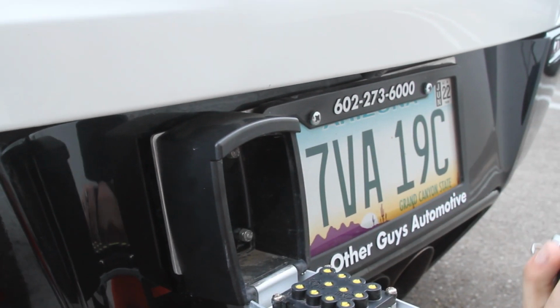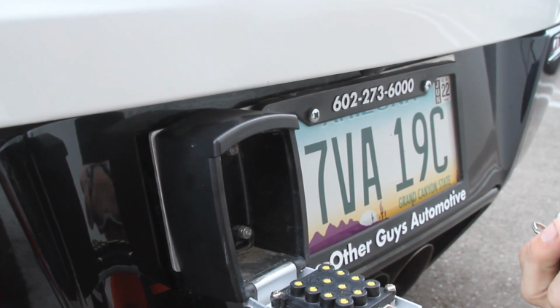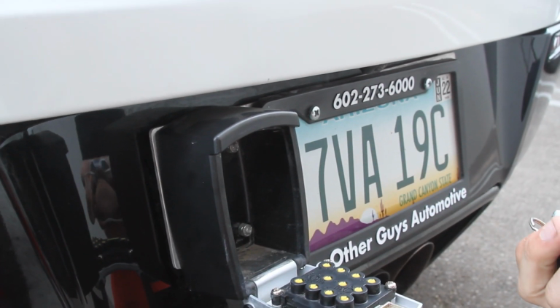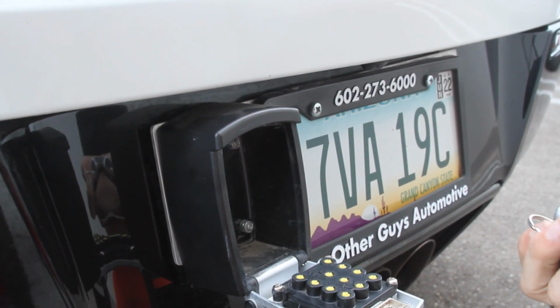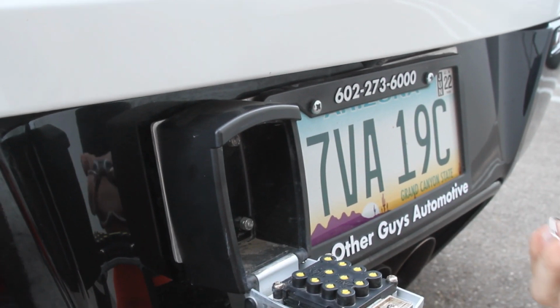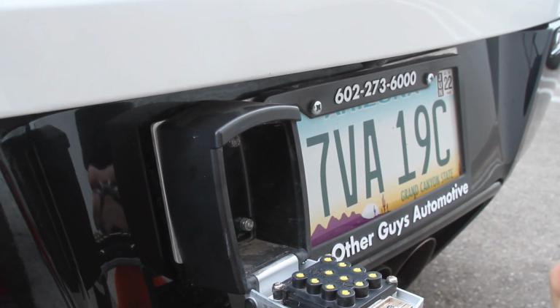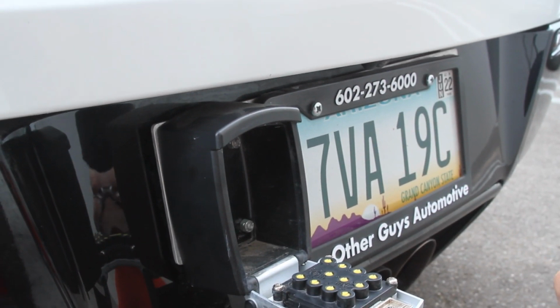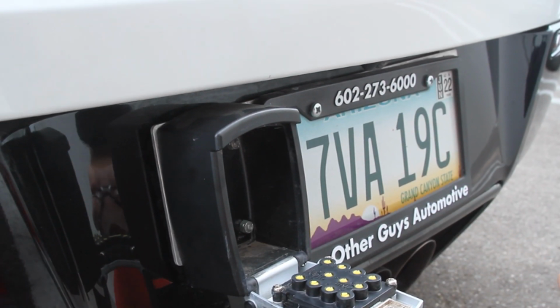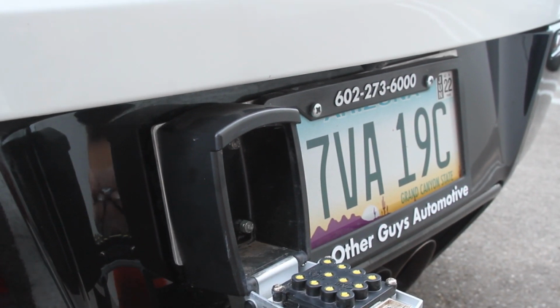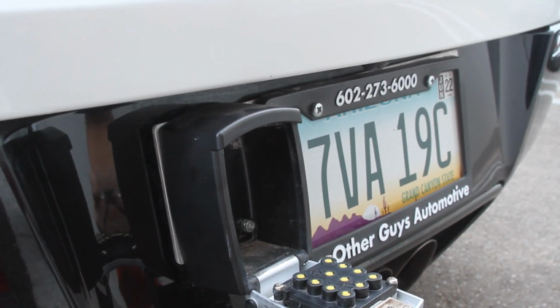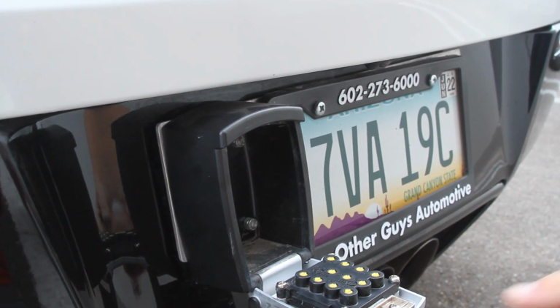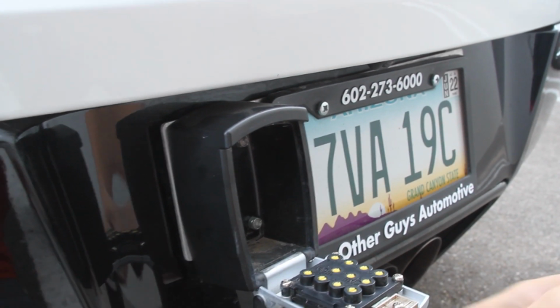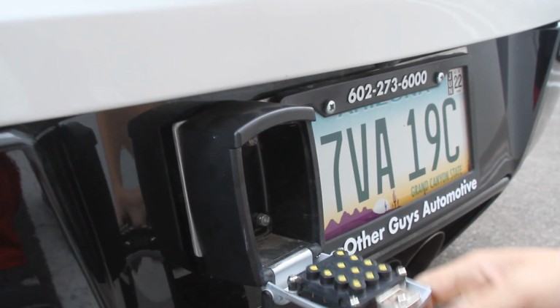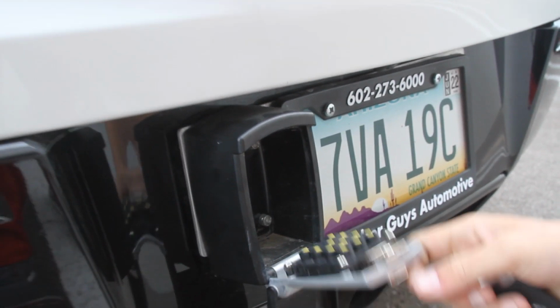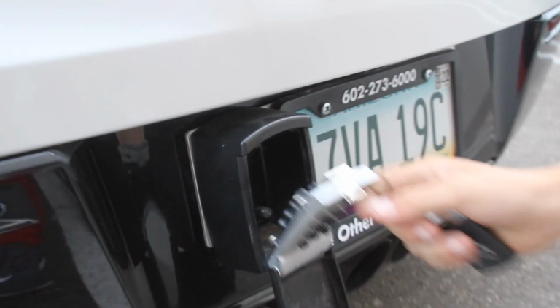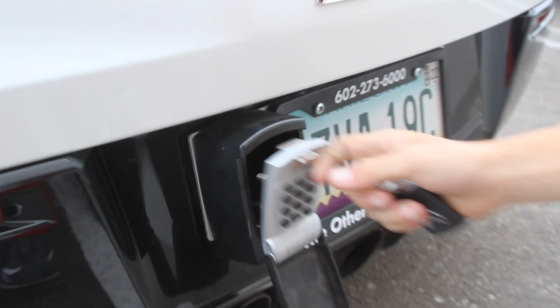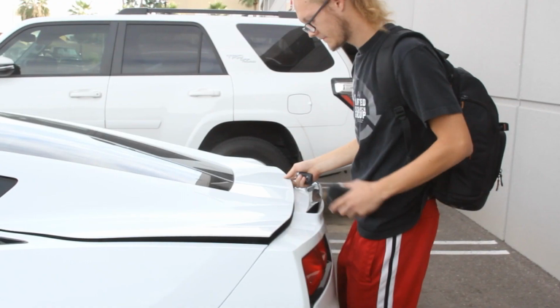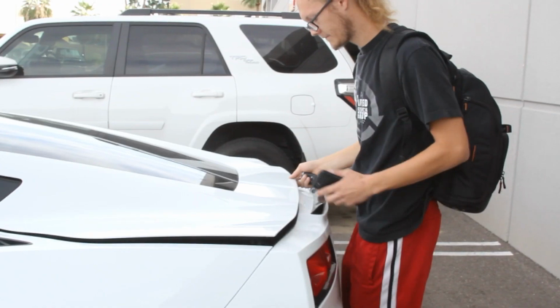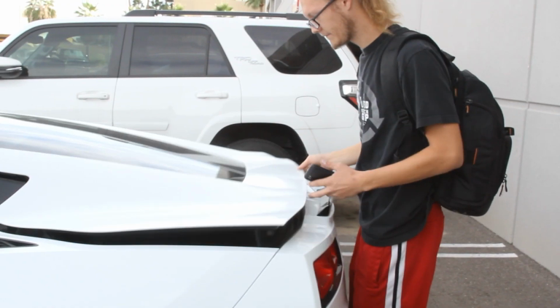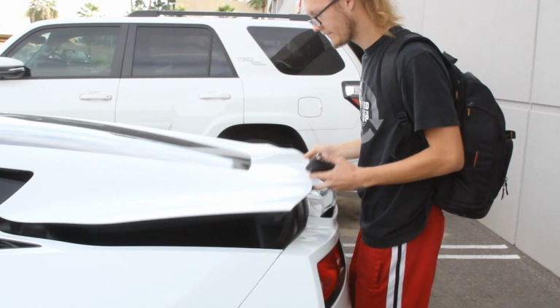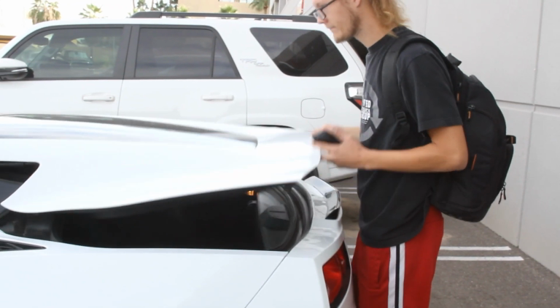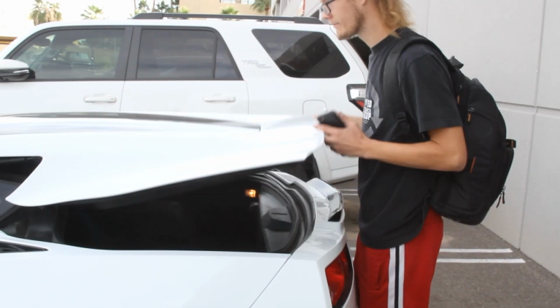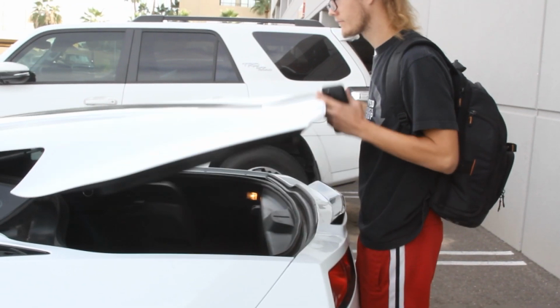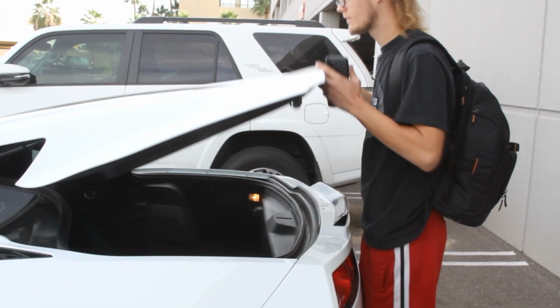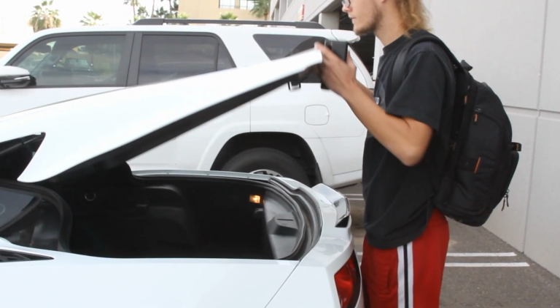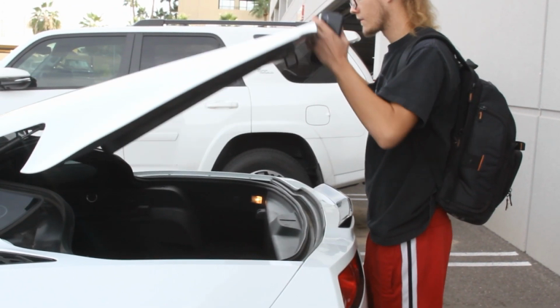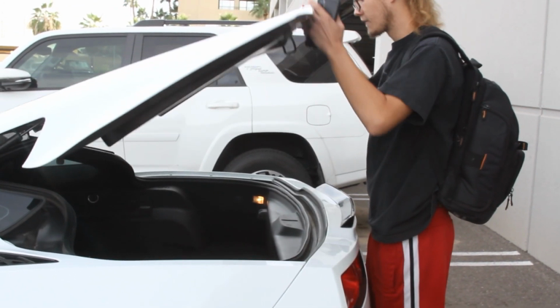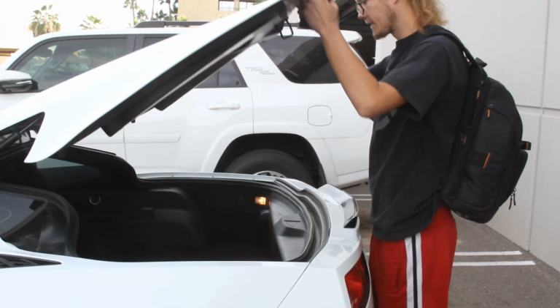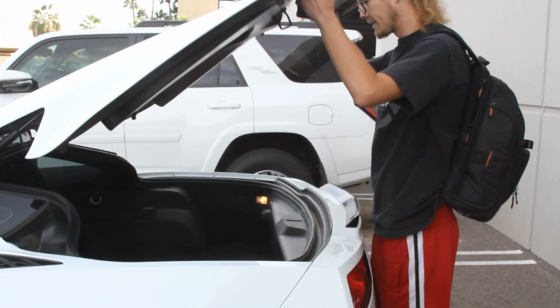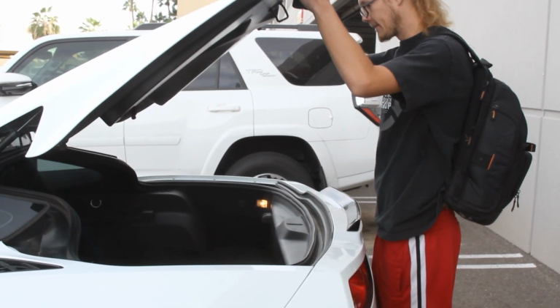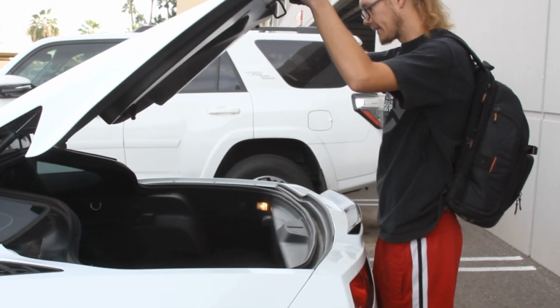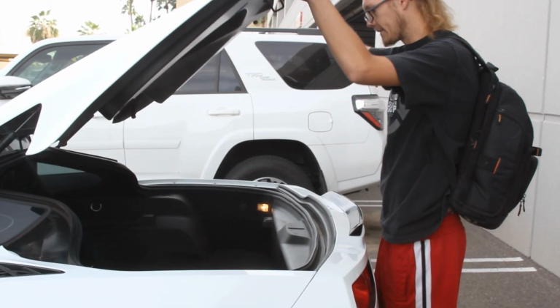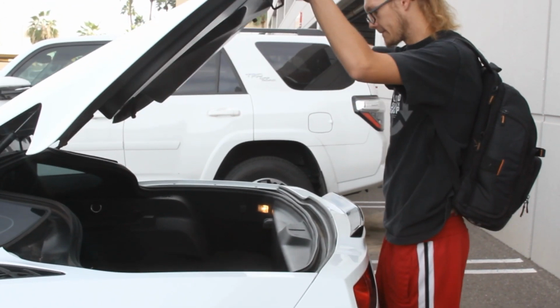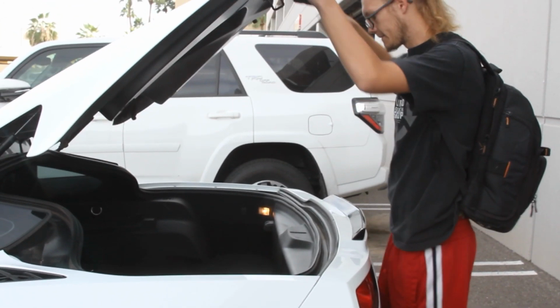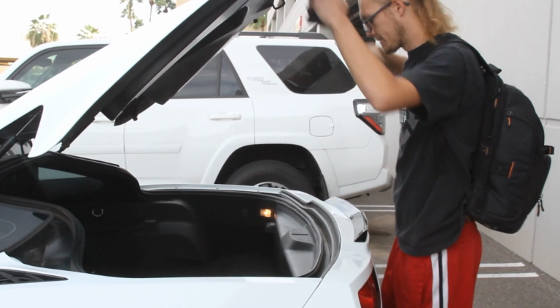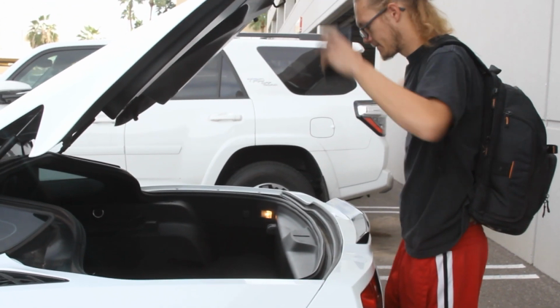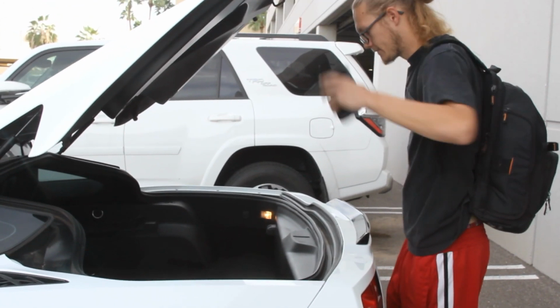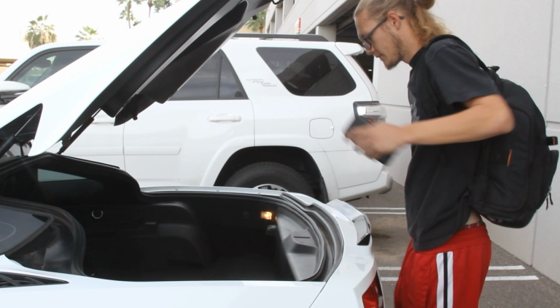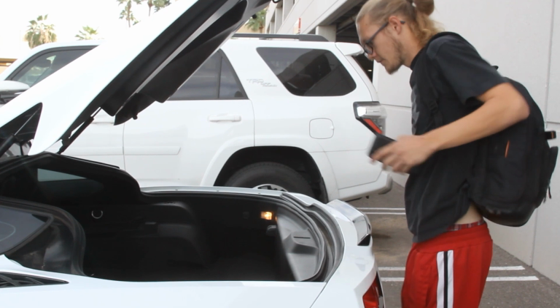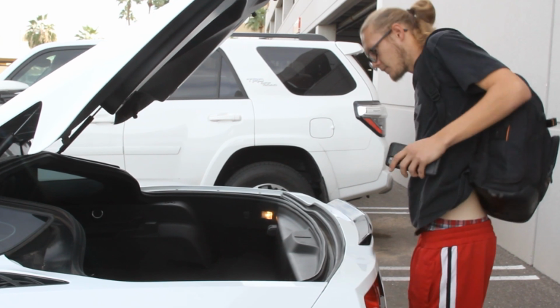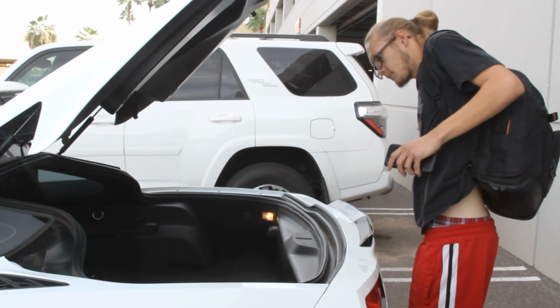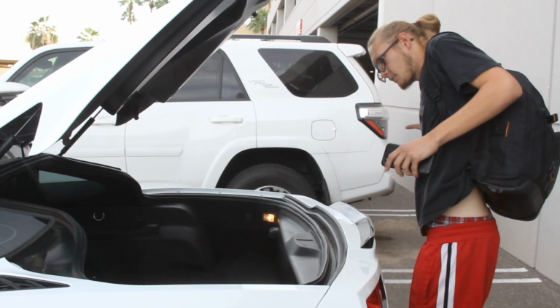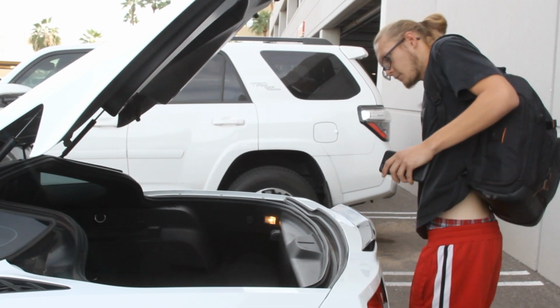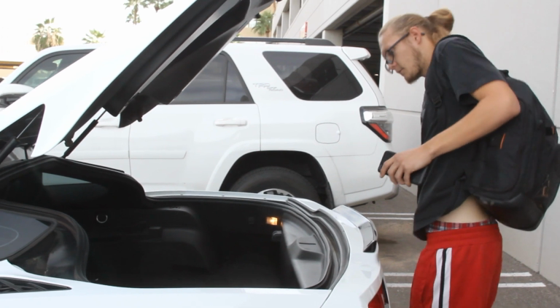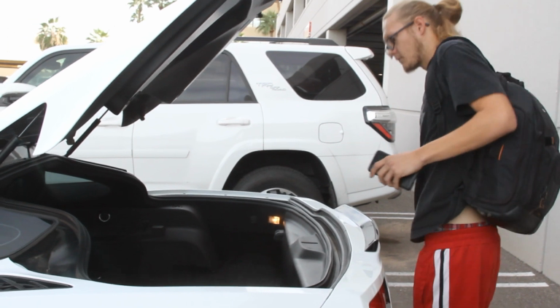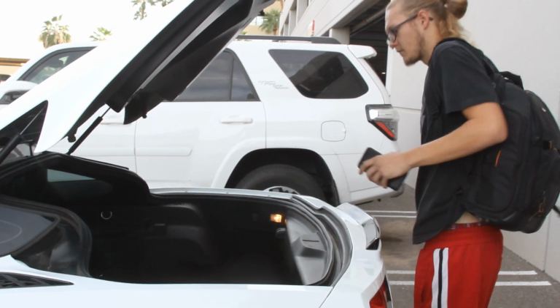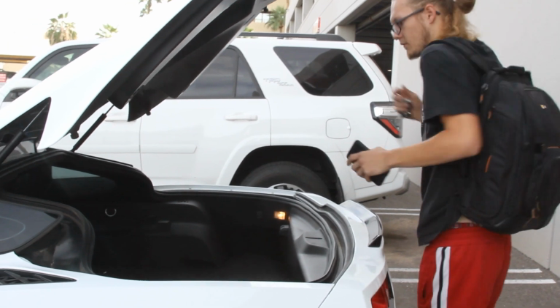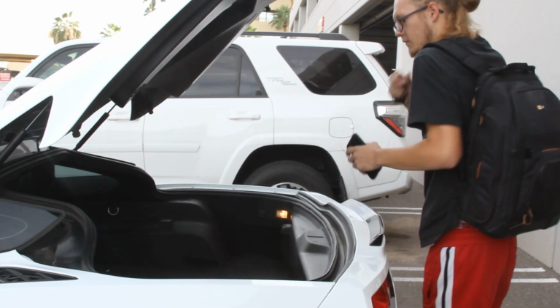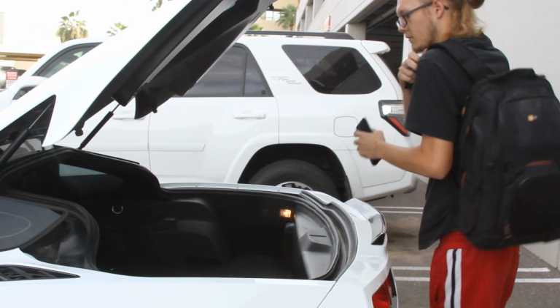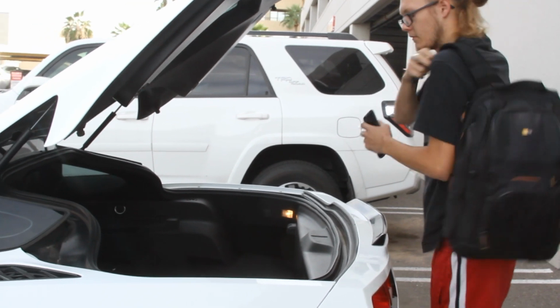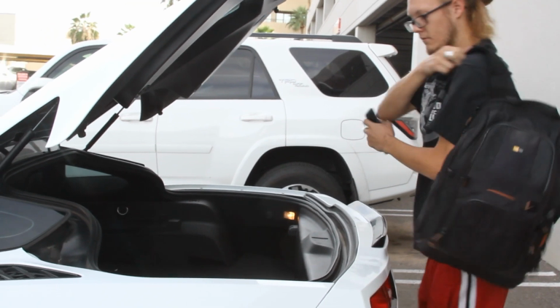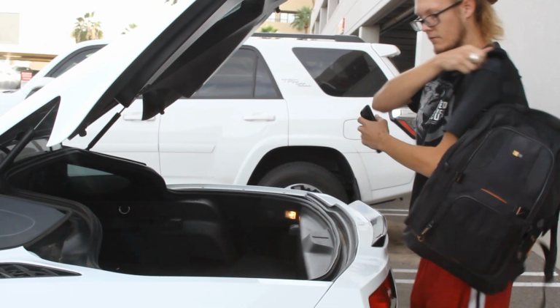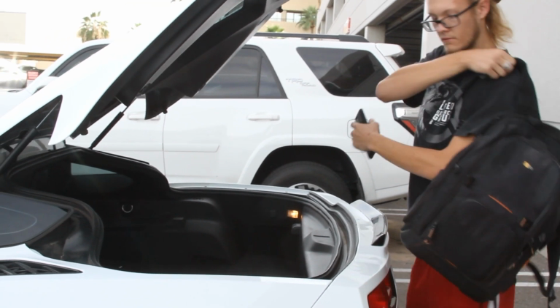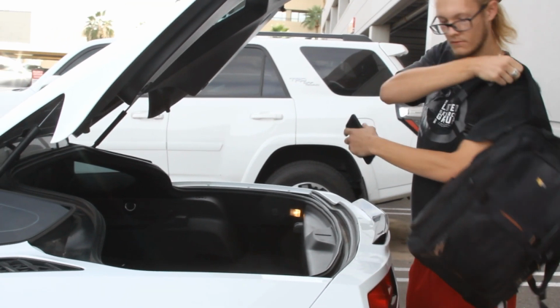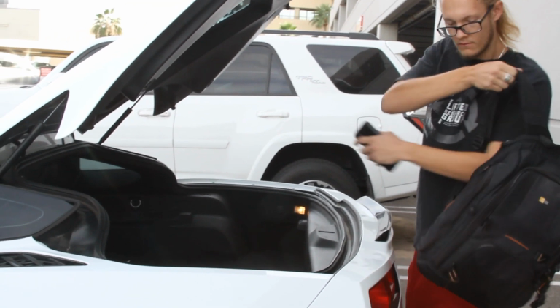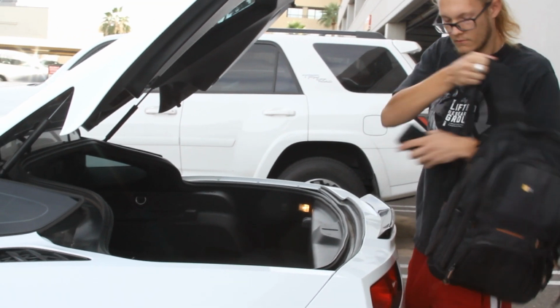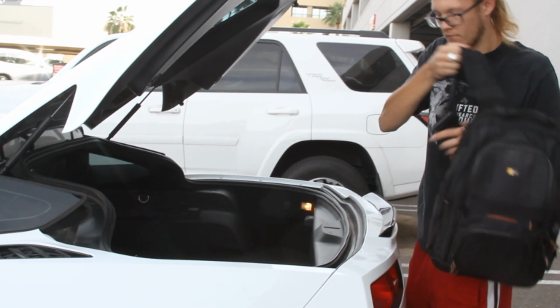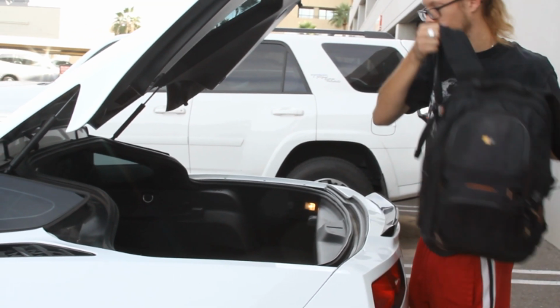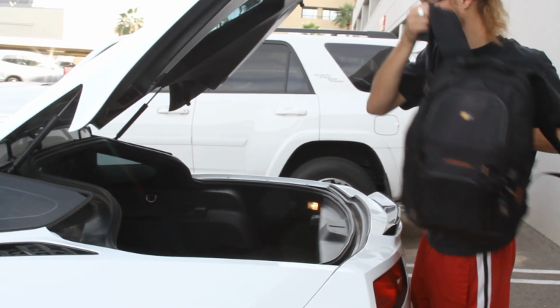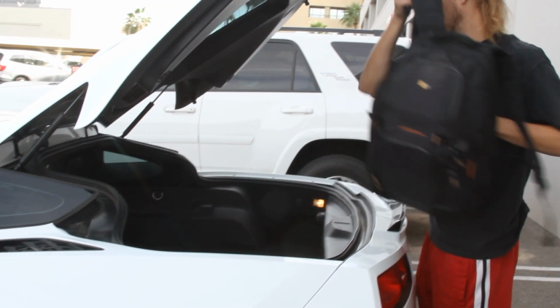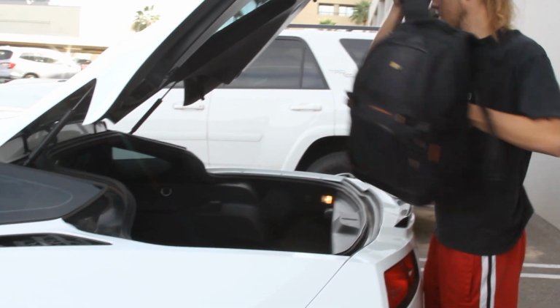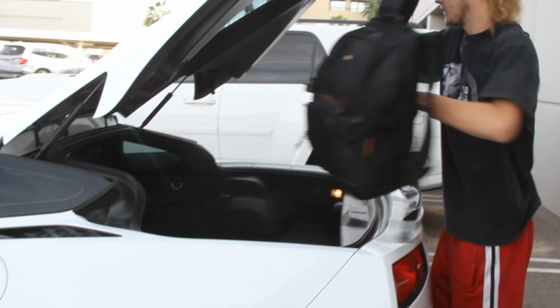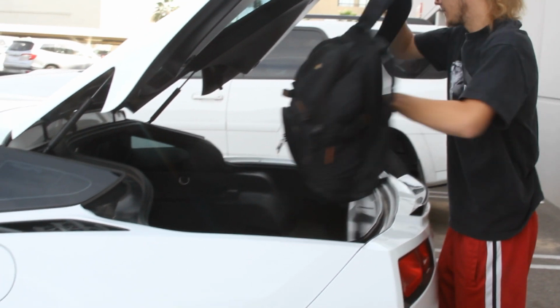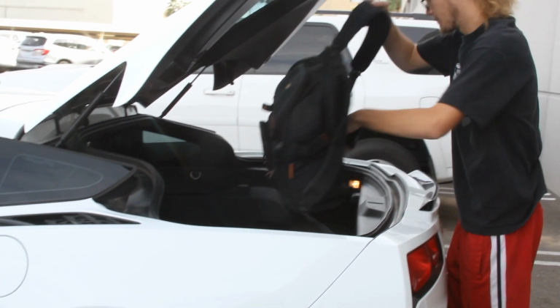To start your trip, go on the Turo app and check in, following the app's instructions to take photos of the car.